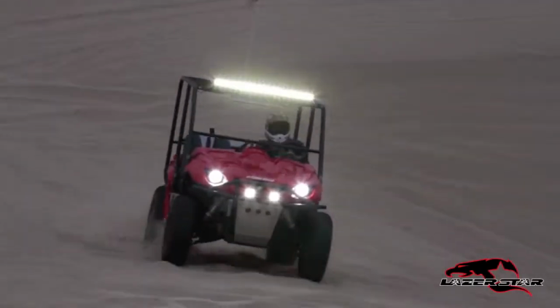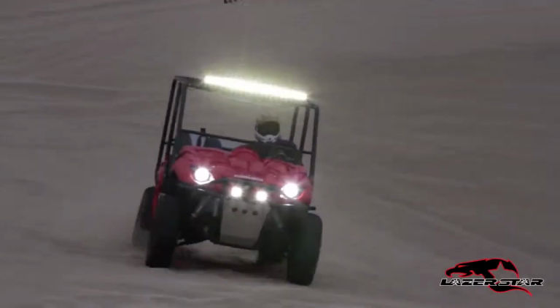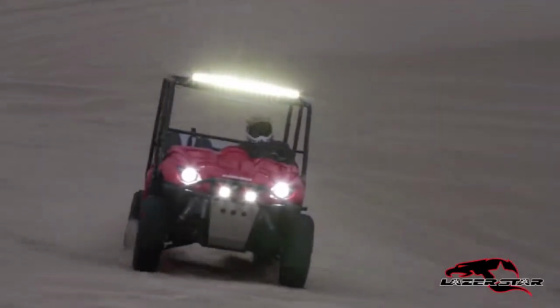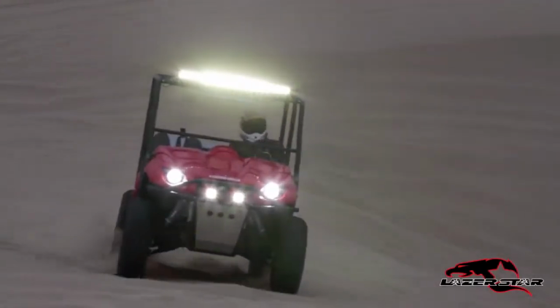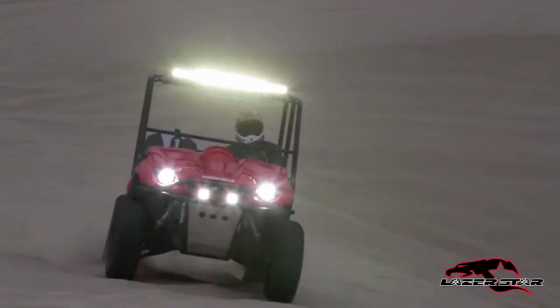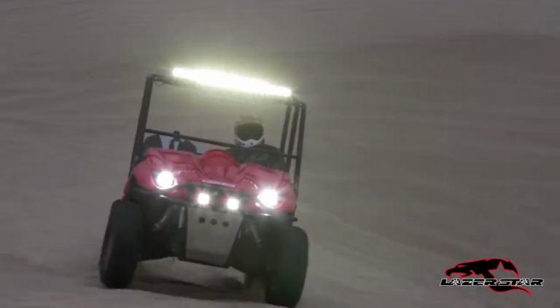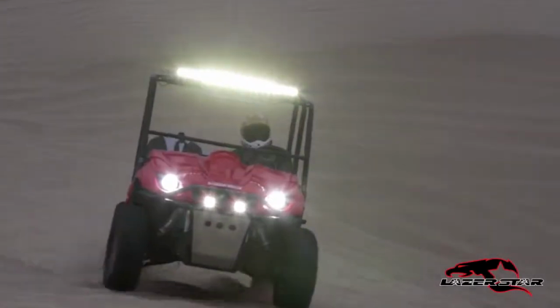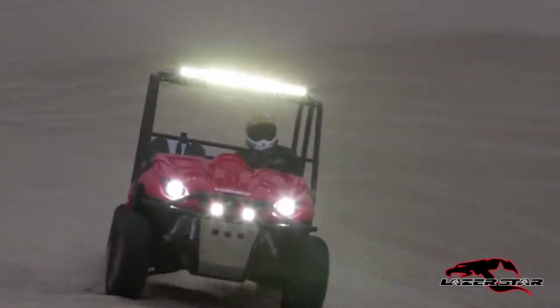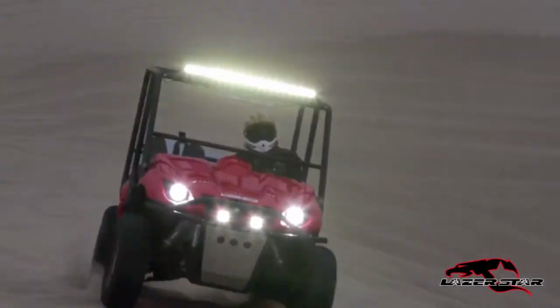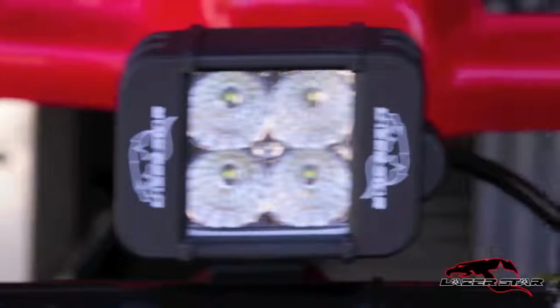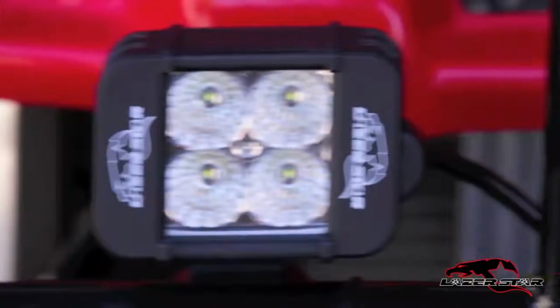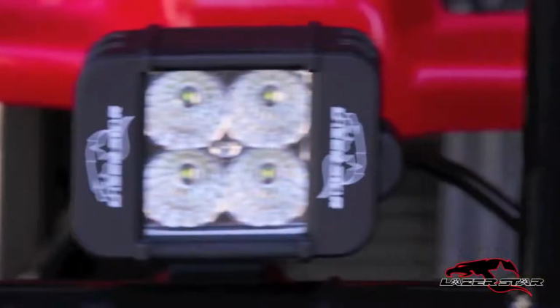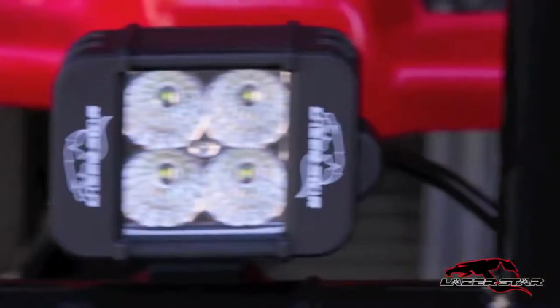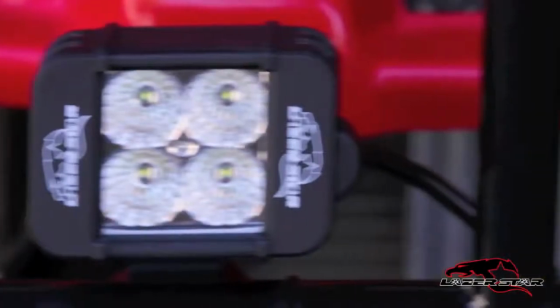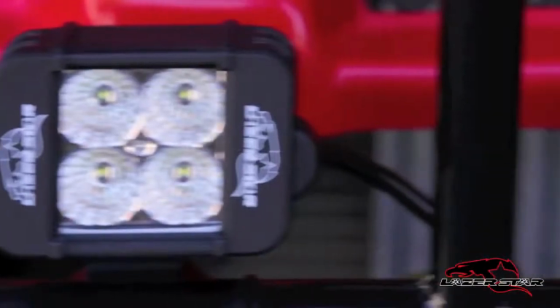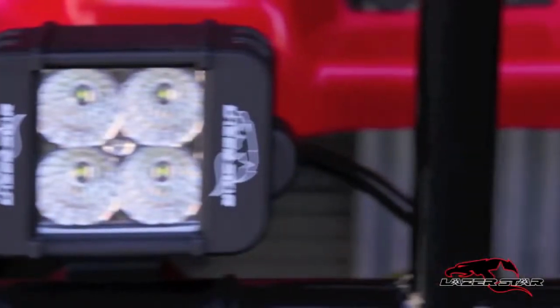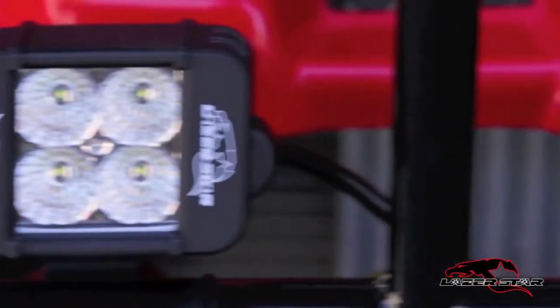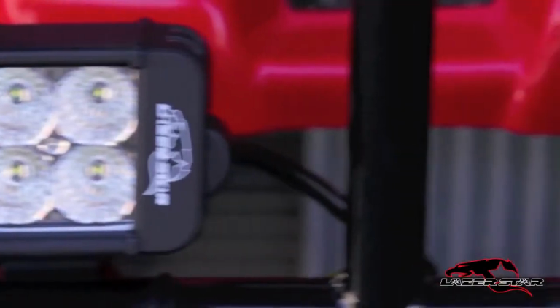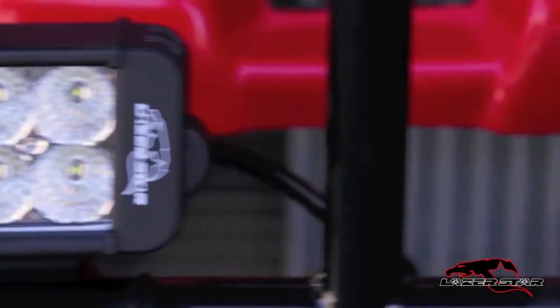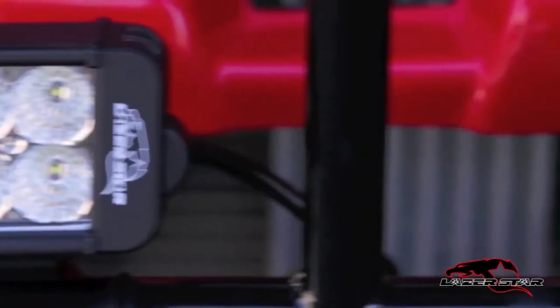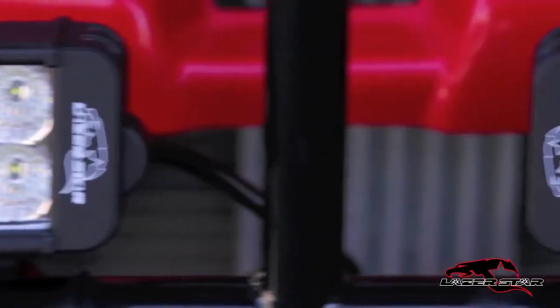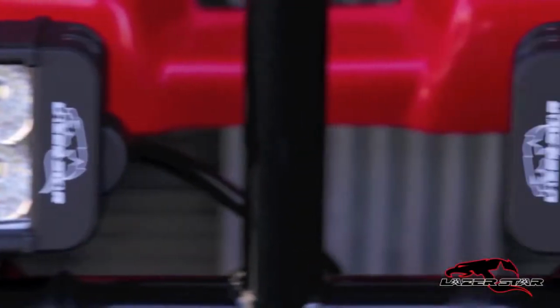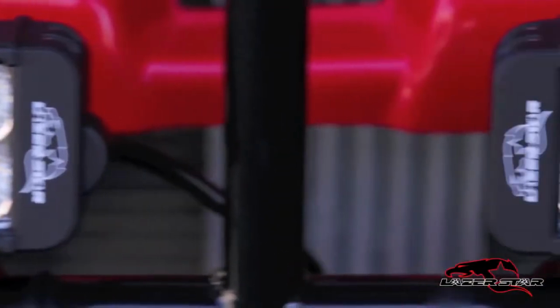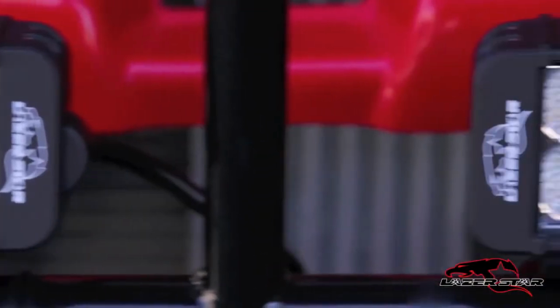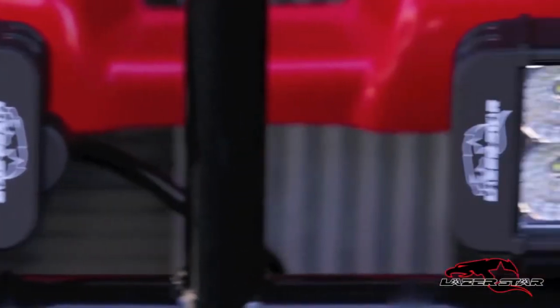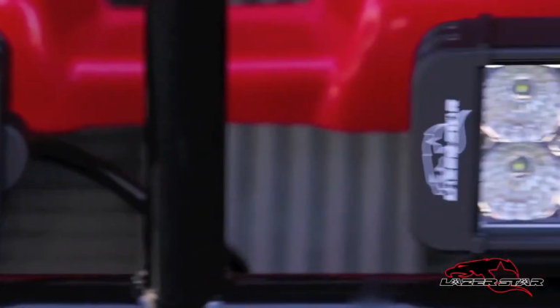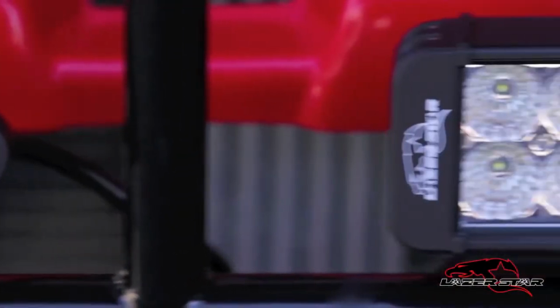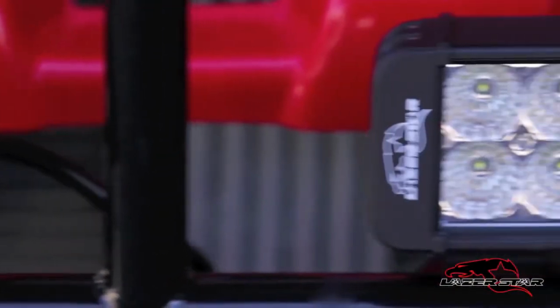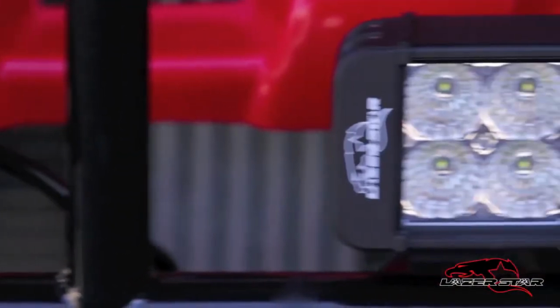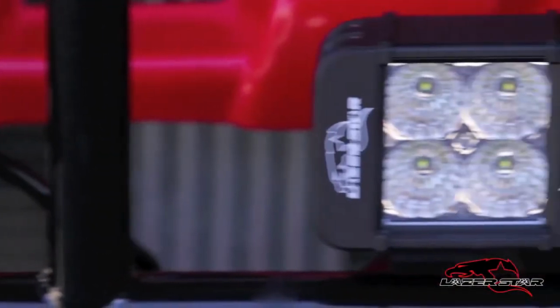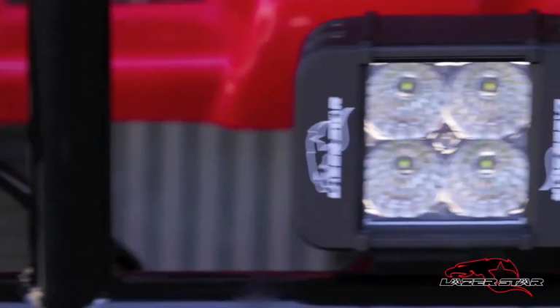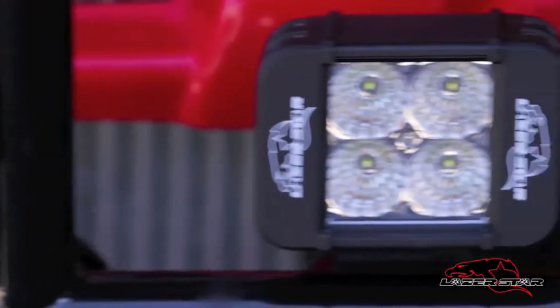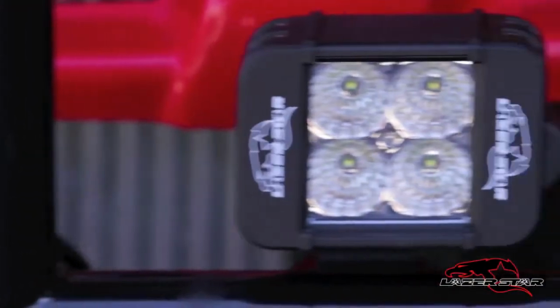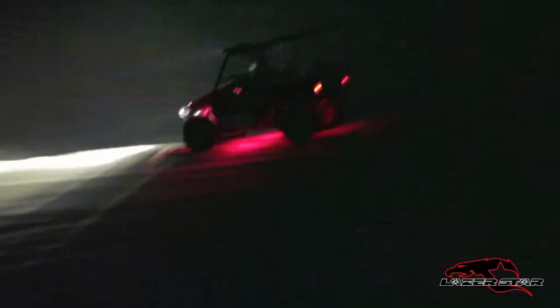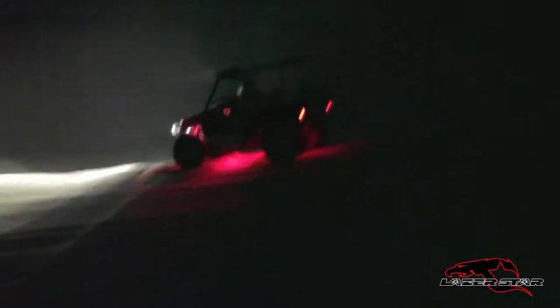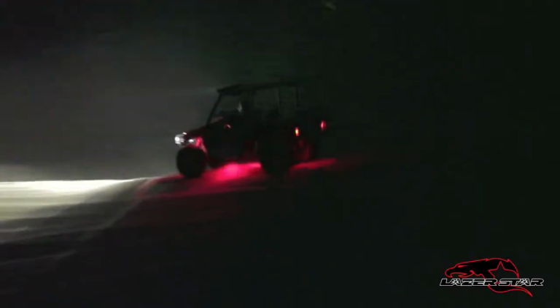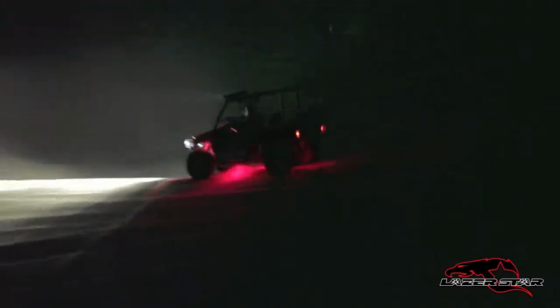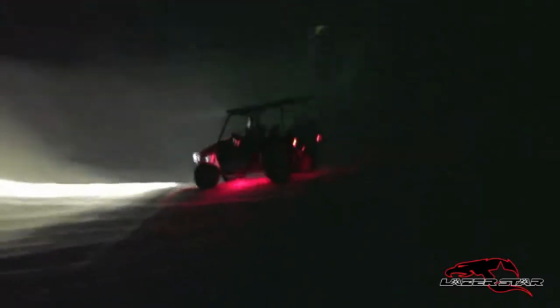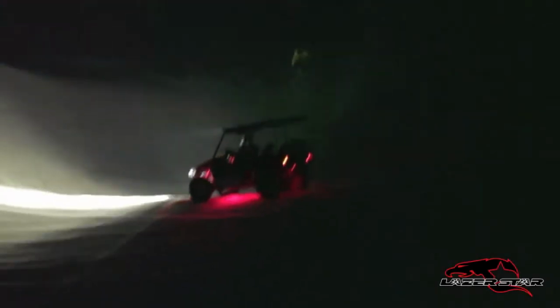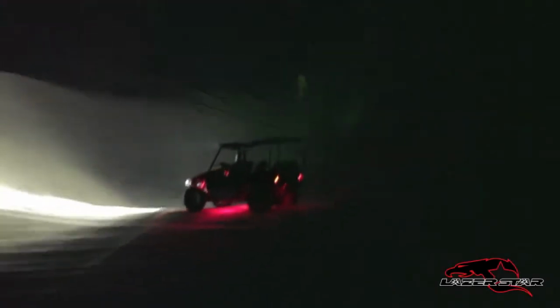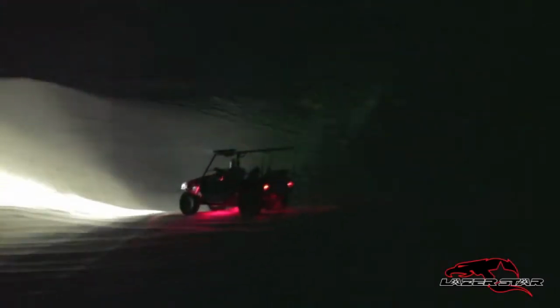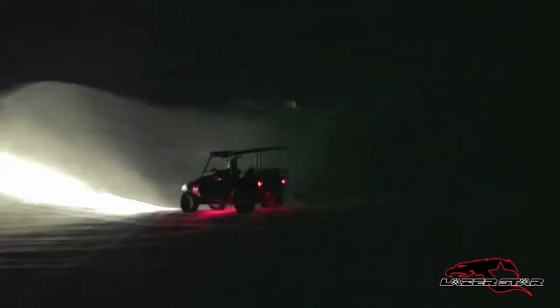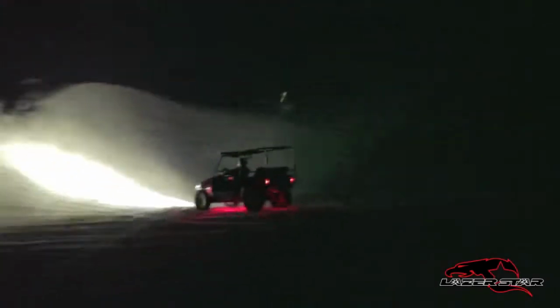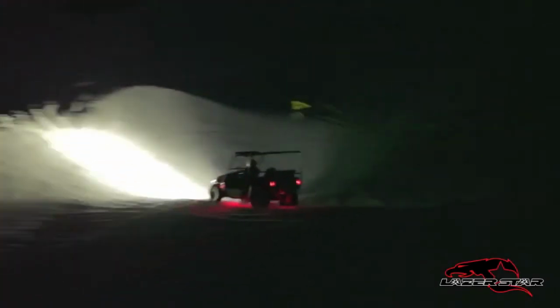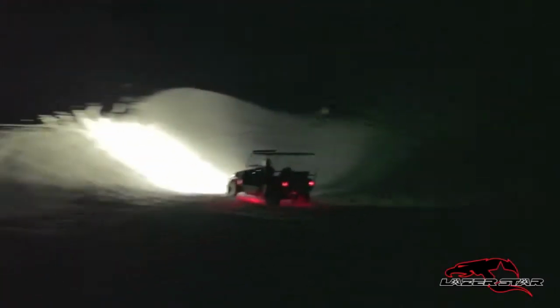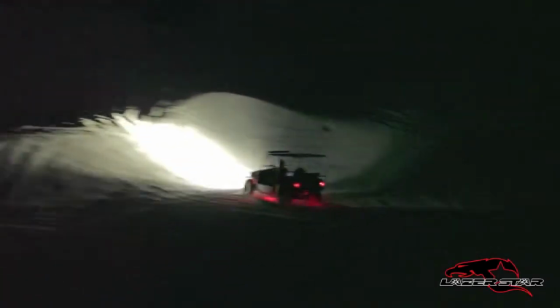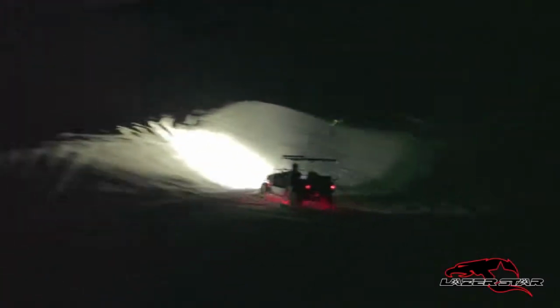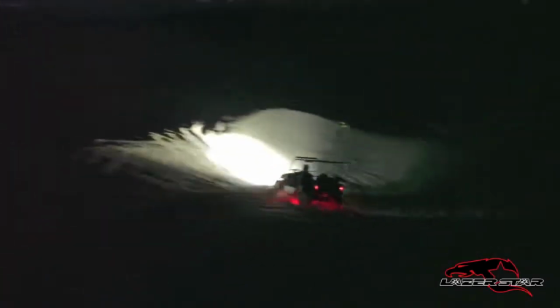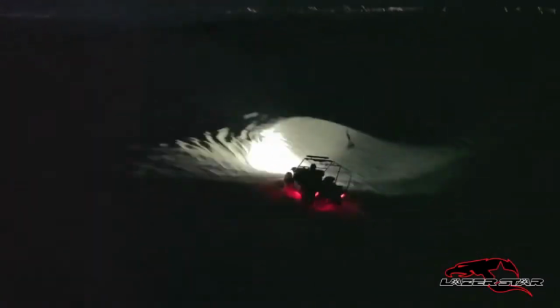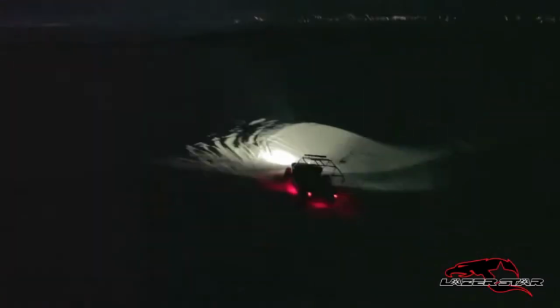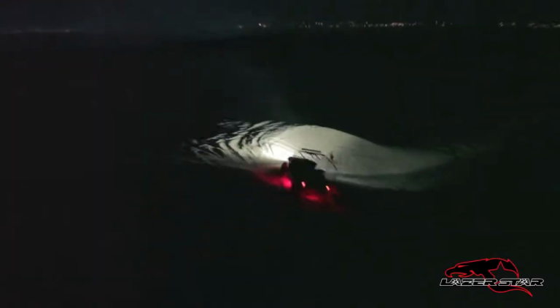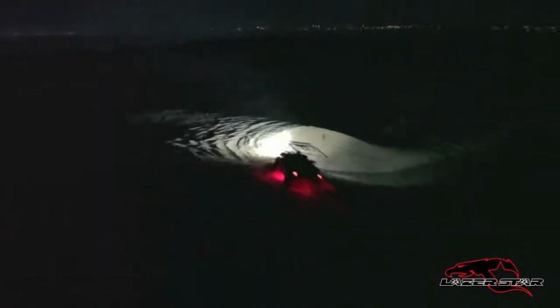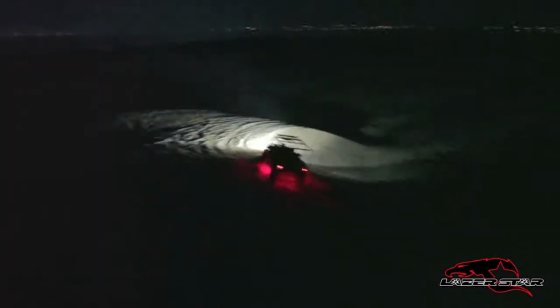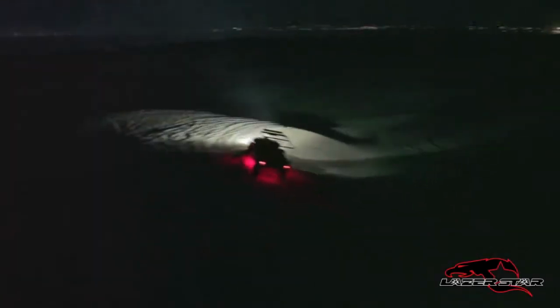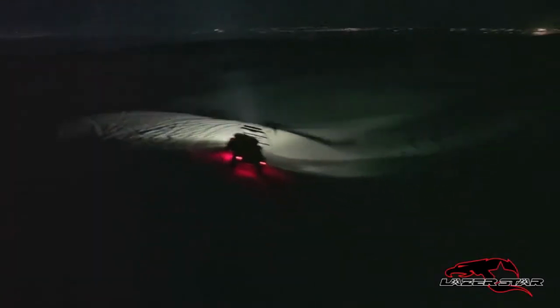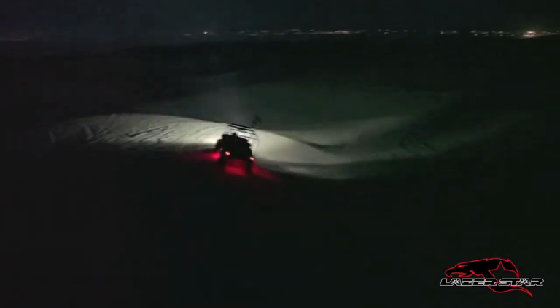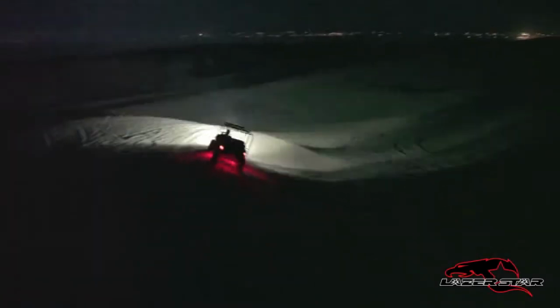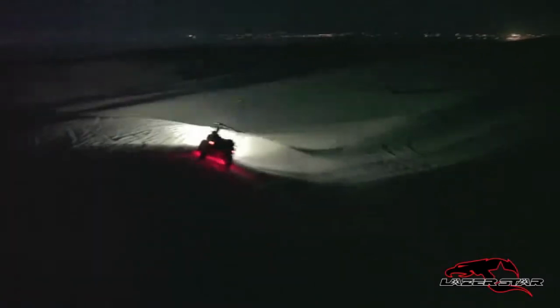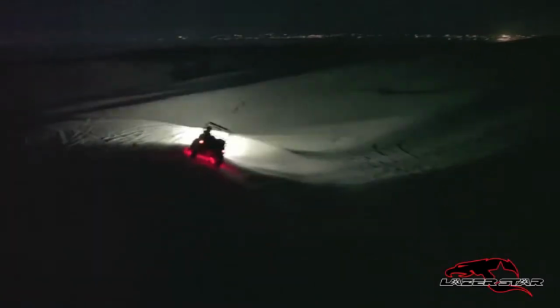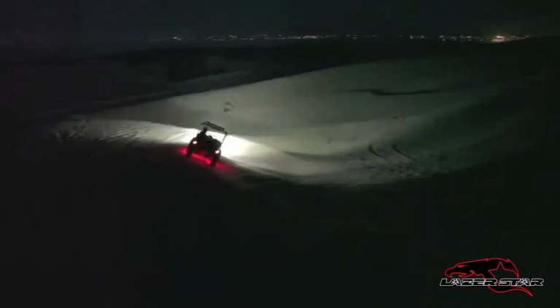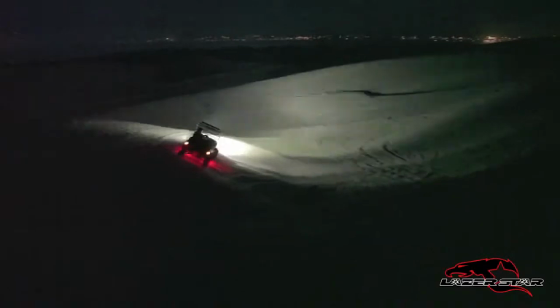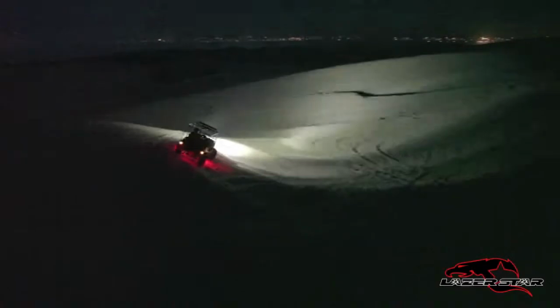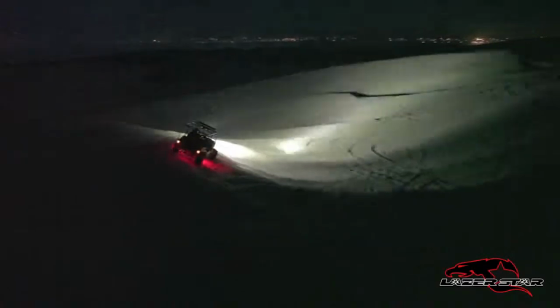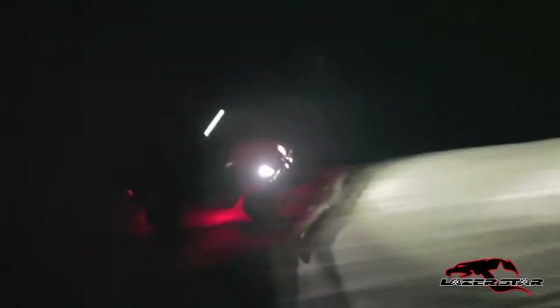The Rhino's bumper is equipped with the Endeavor Series 2x2 LED floodlights that fill in the darkness of the terrain along the sides.